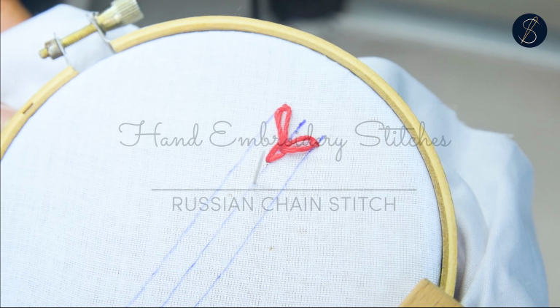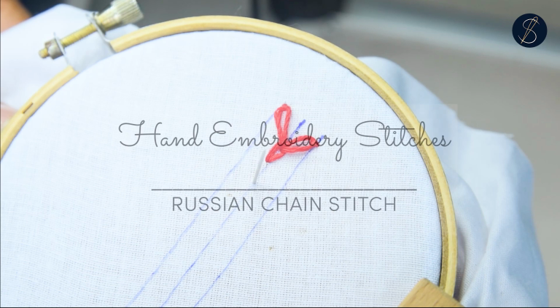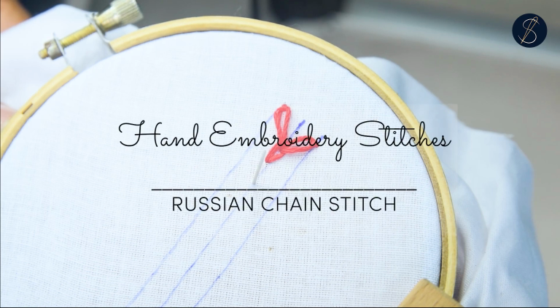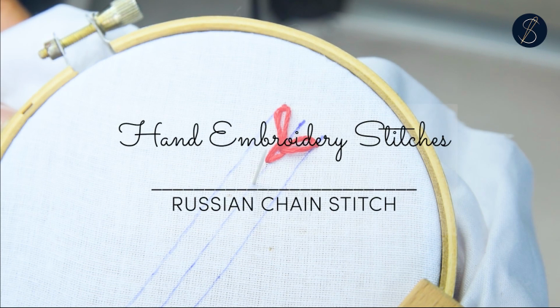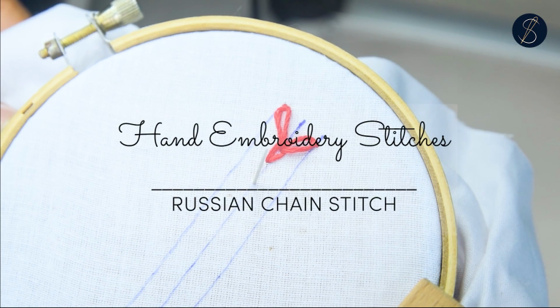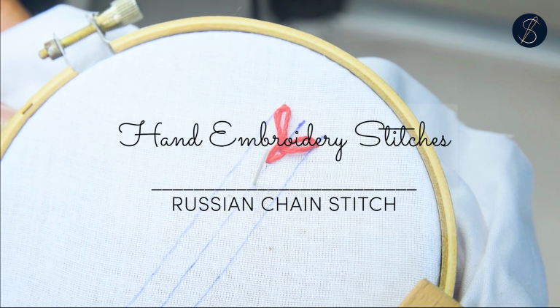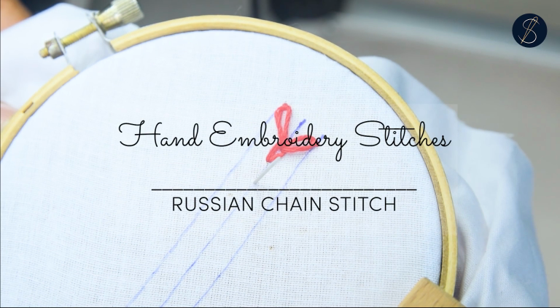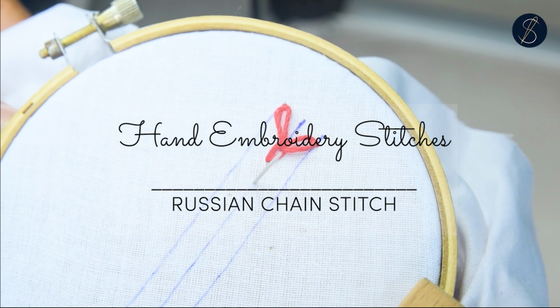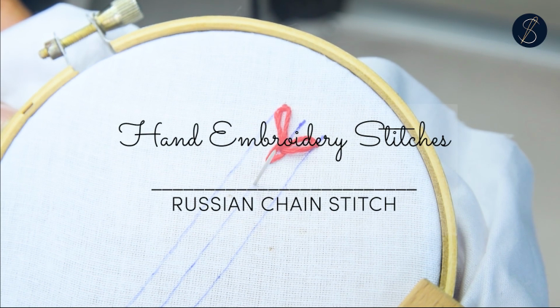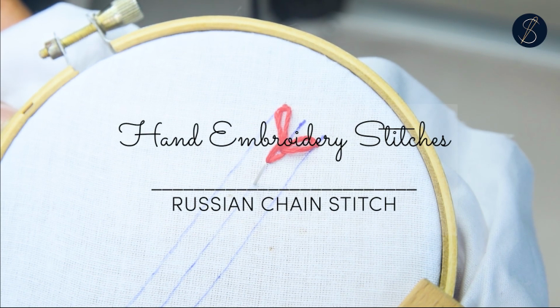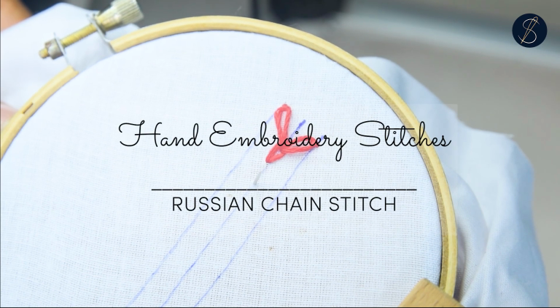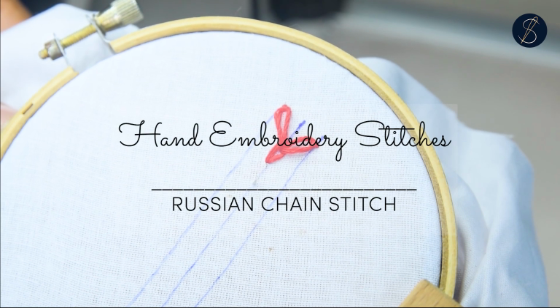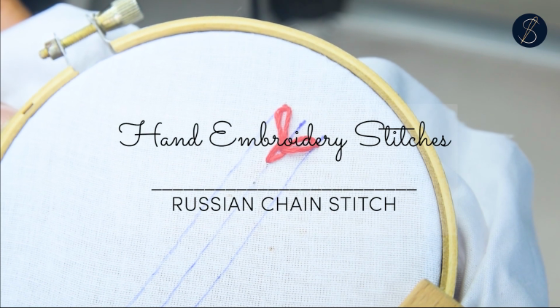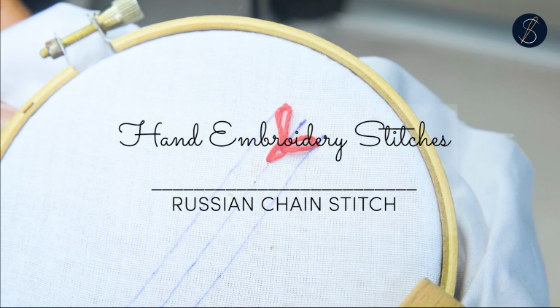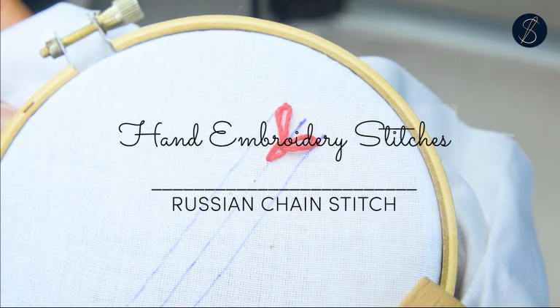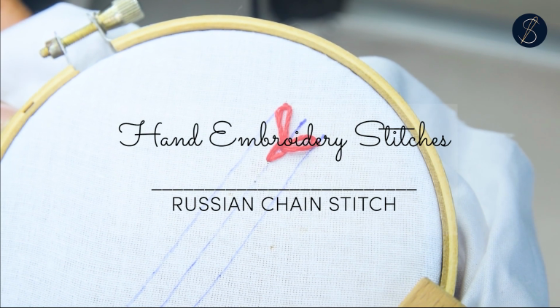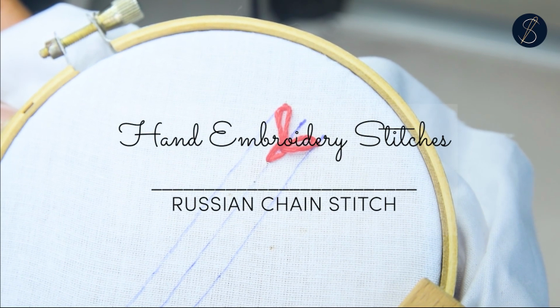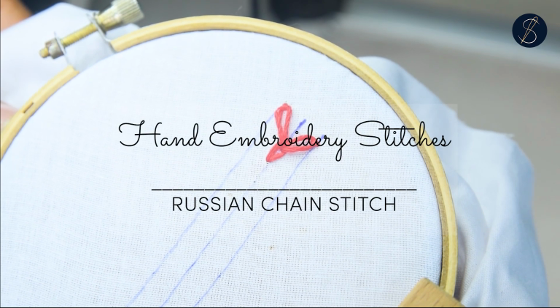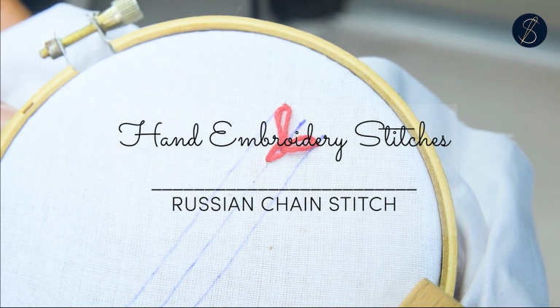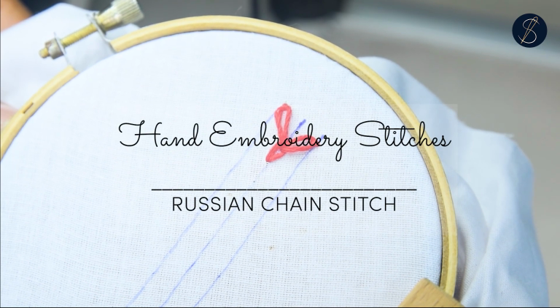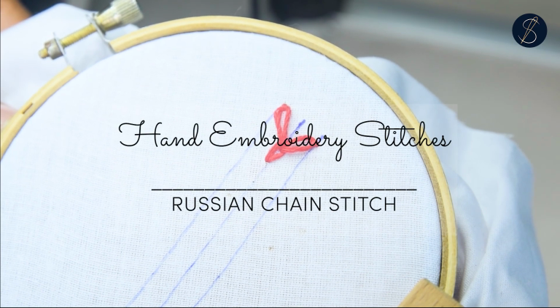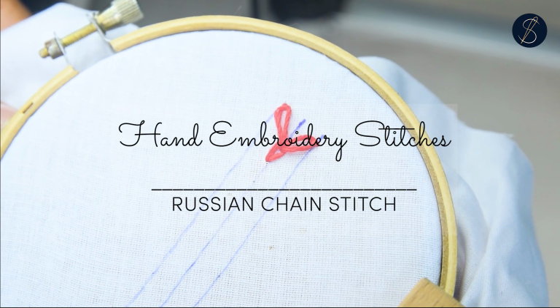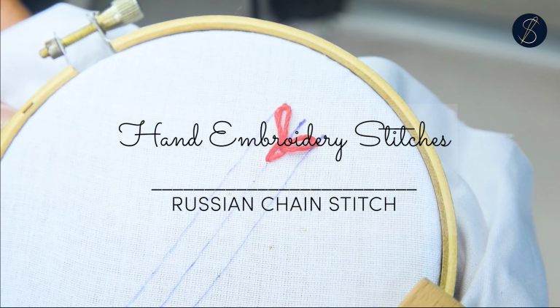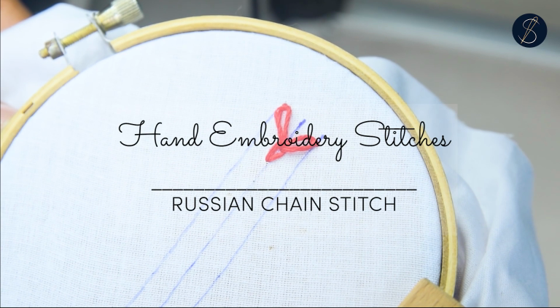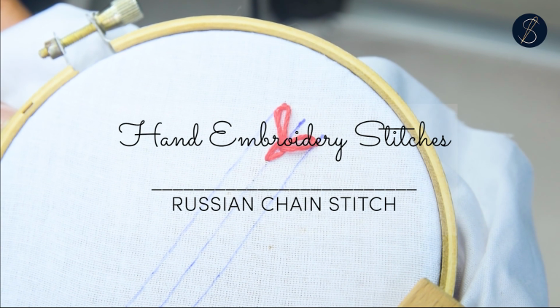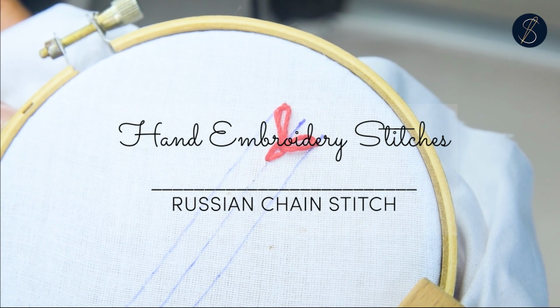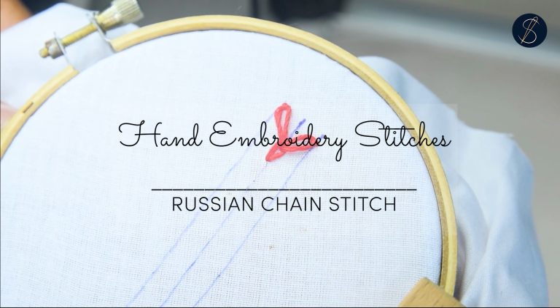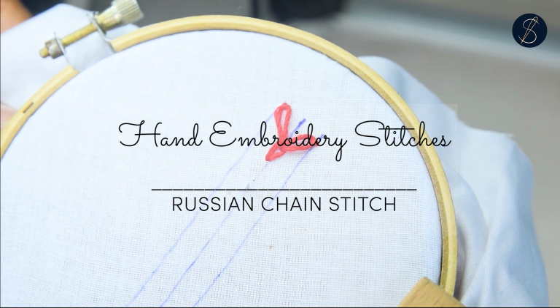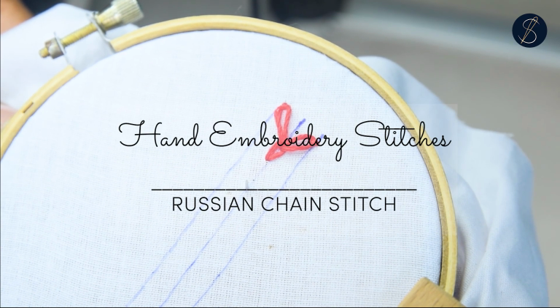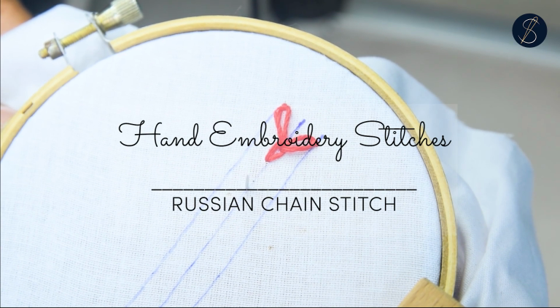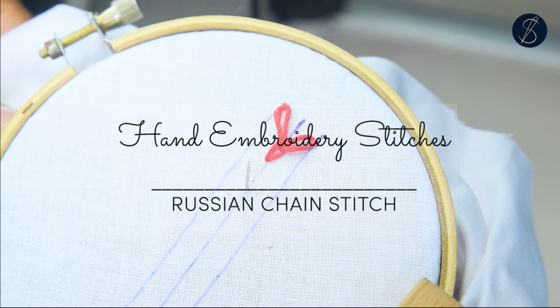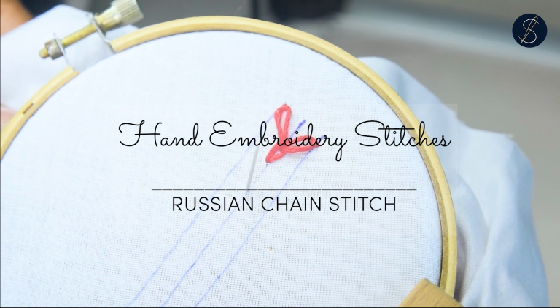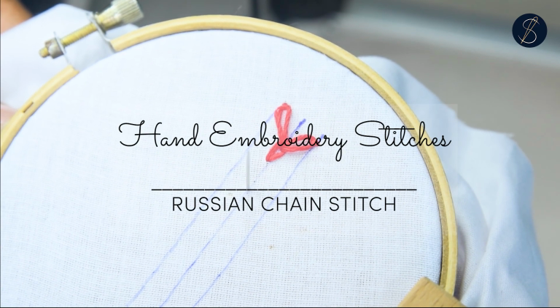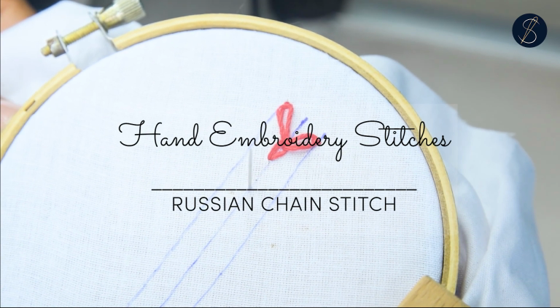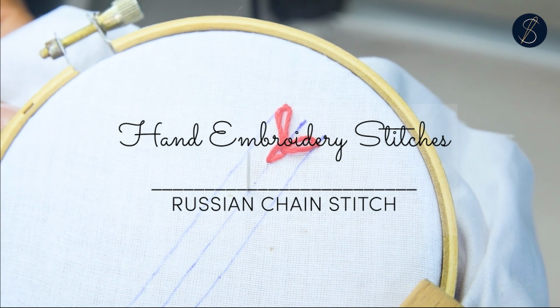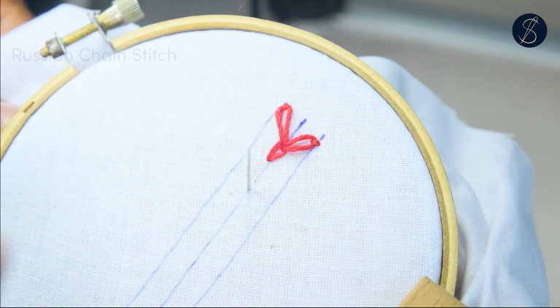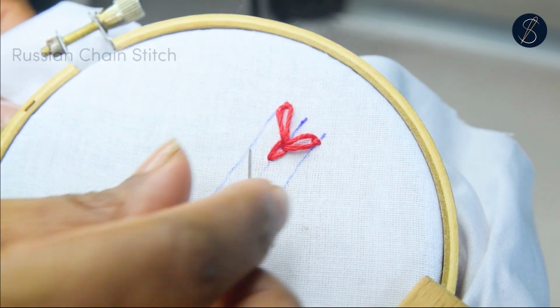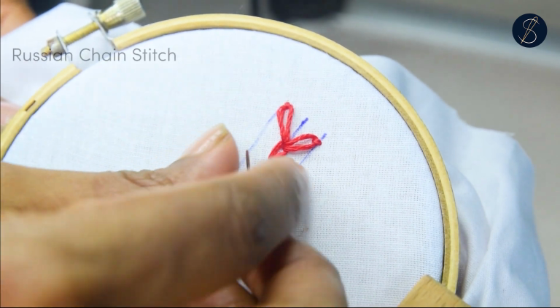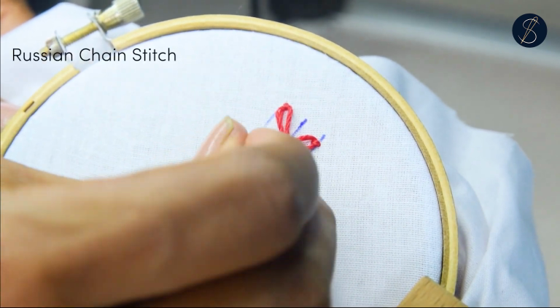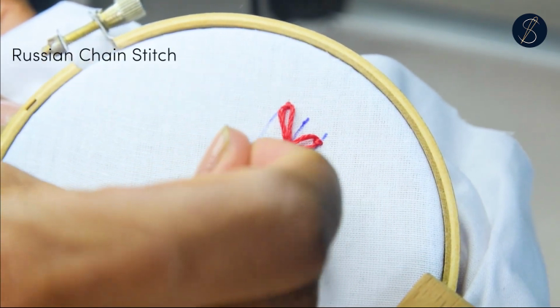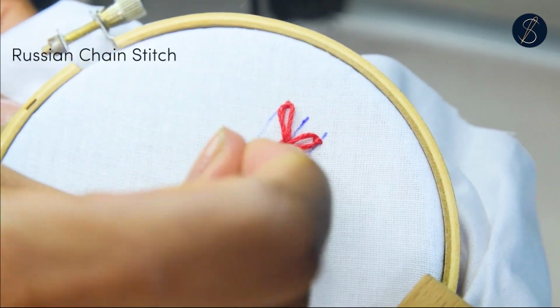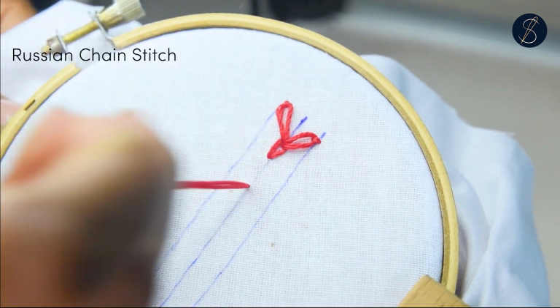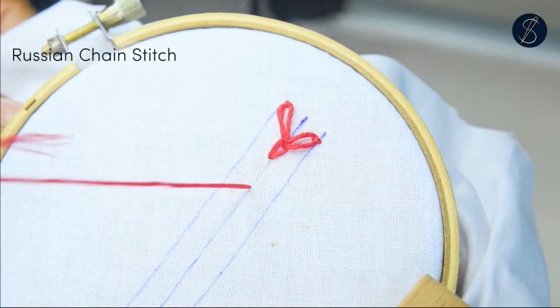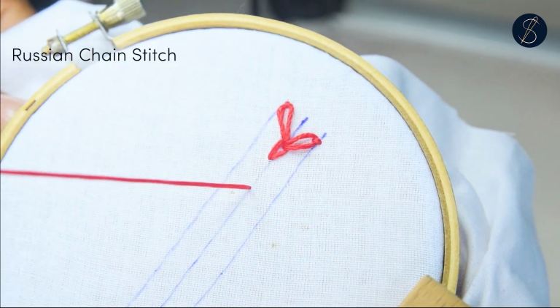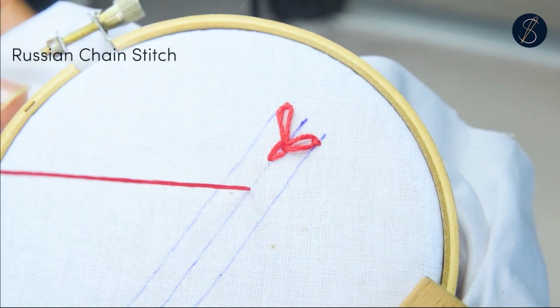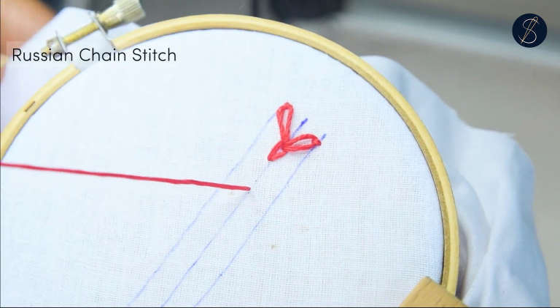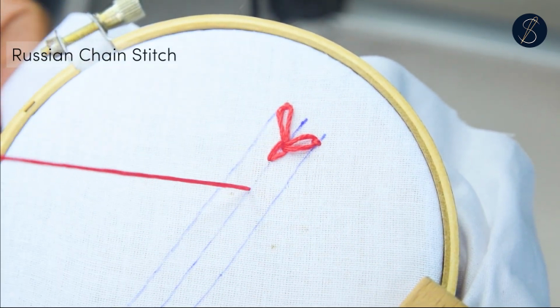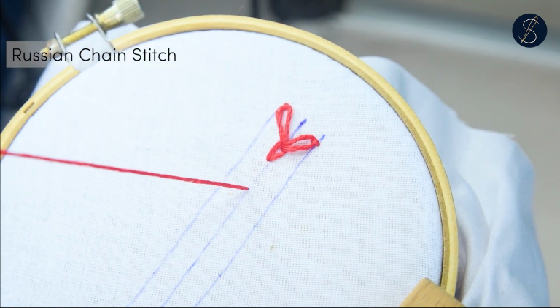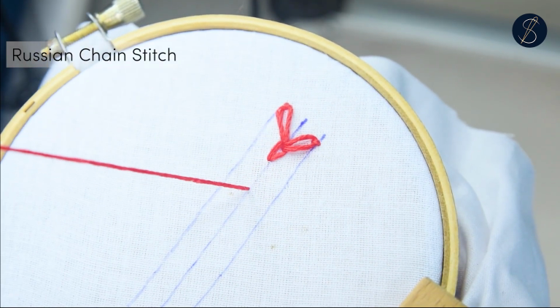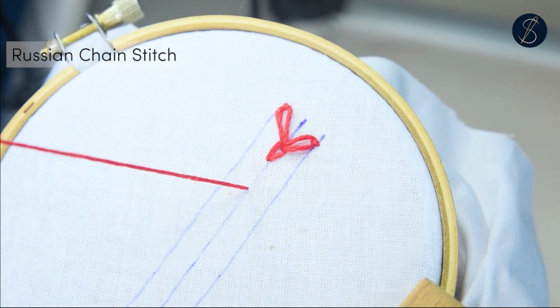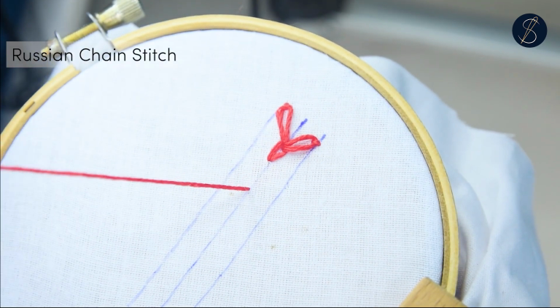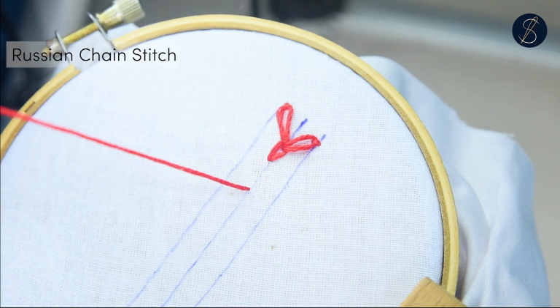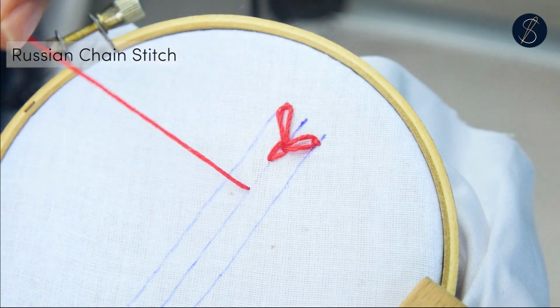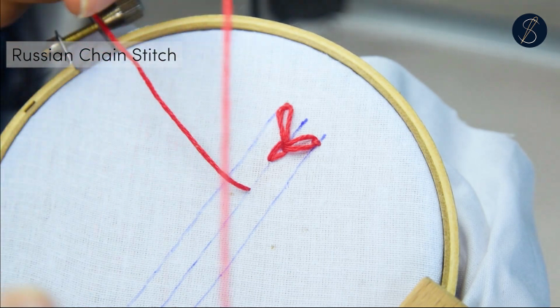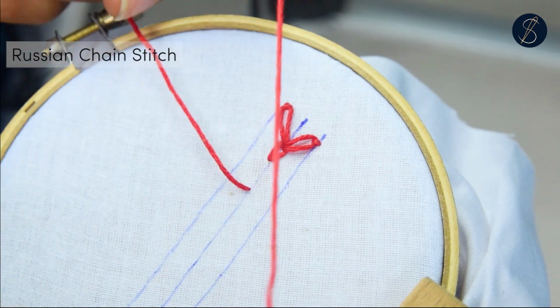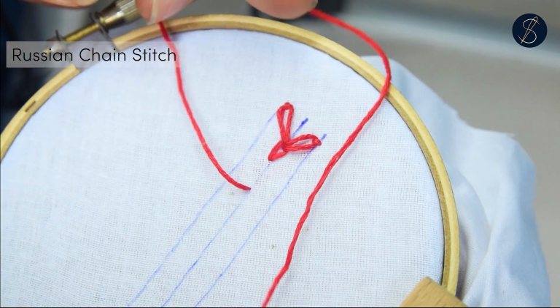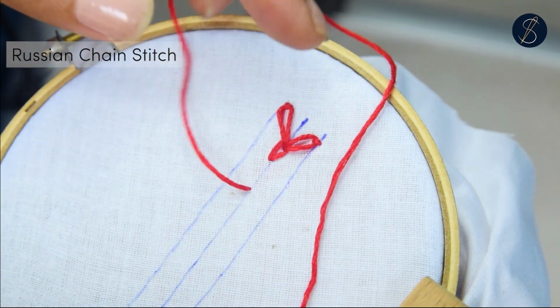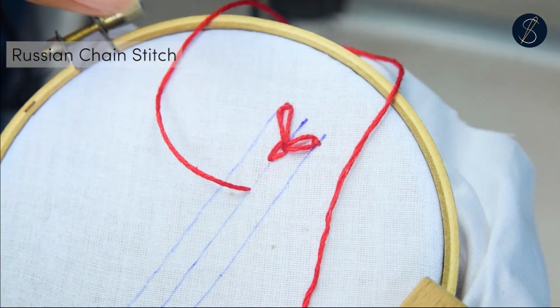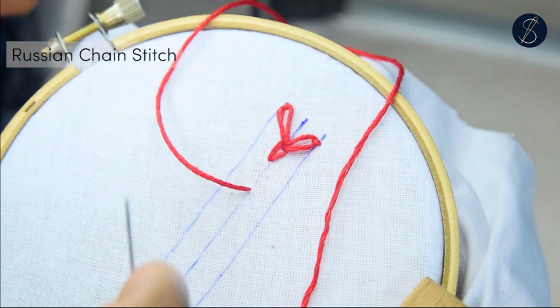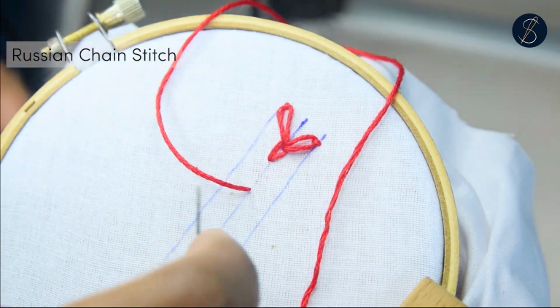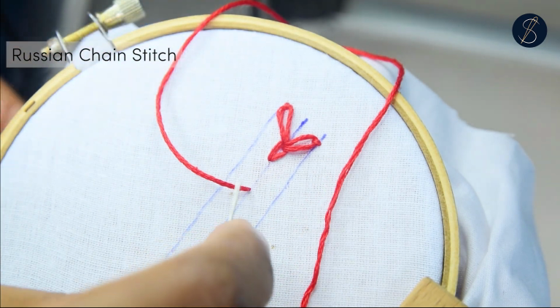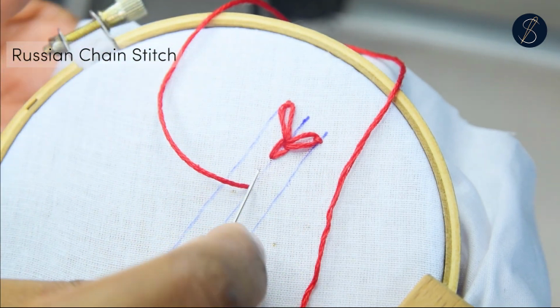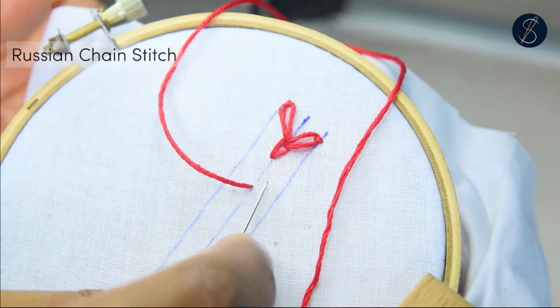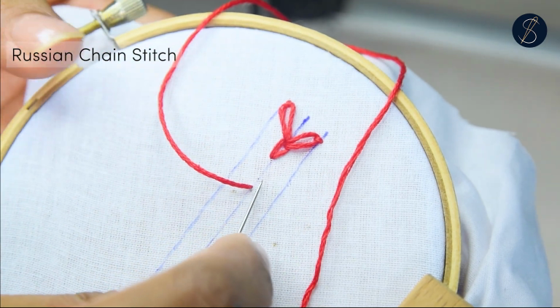The Russian chain stitch is a decorative stitch worked between three stitch lines, often in a vertical manner.